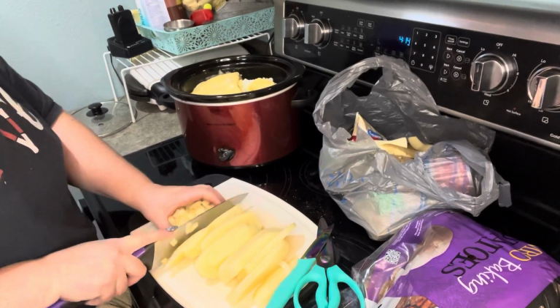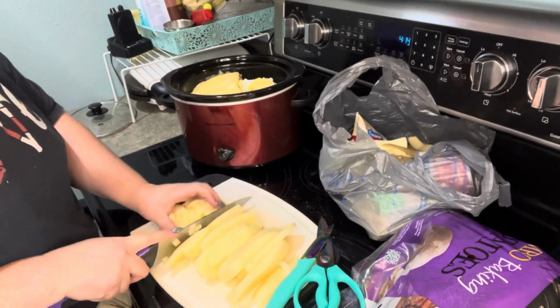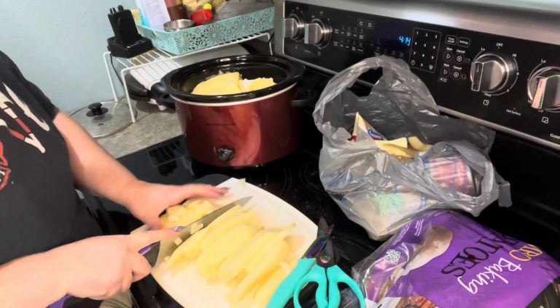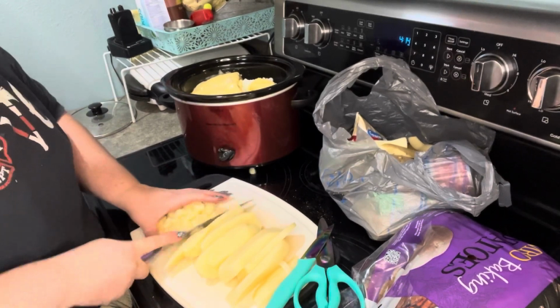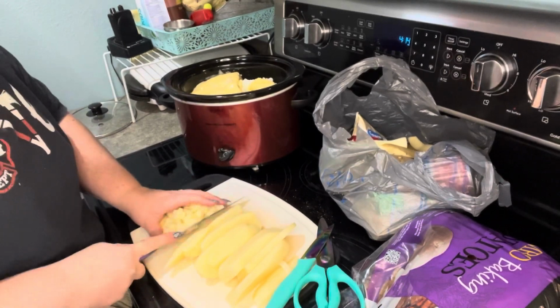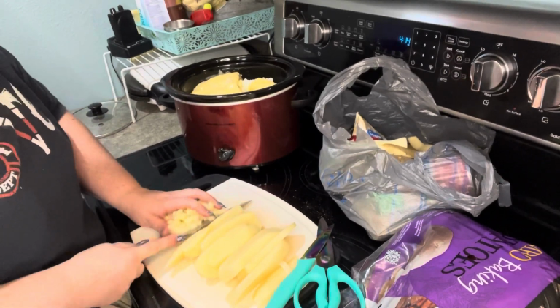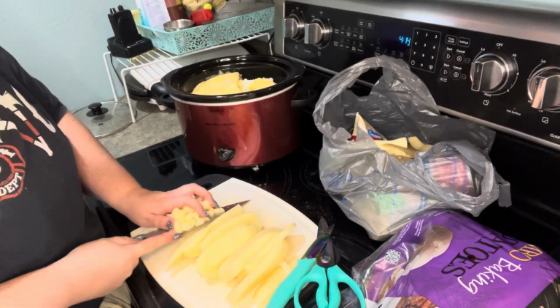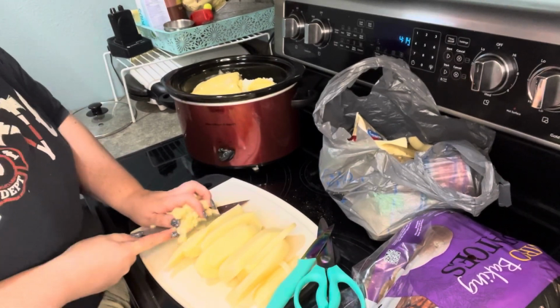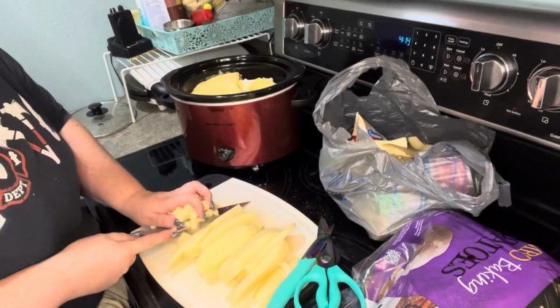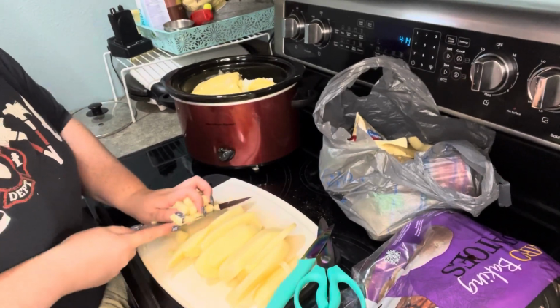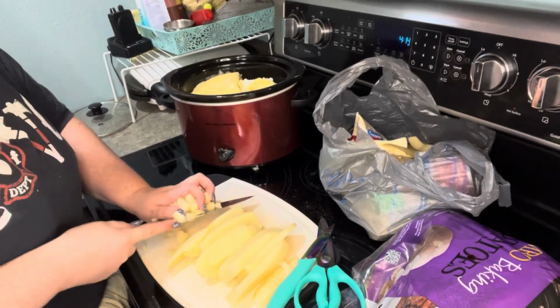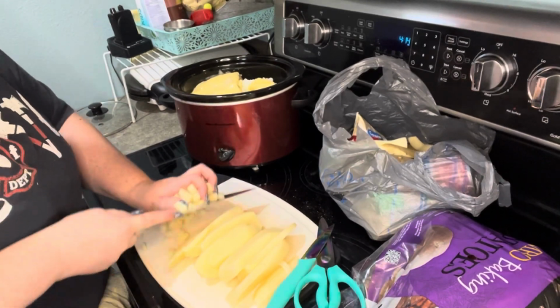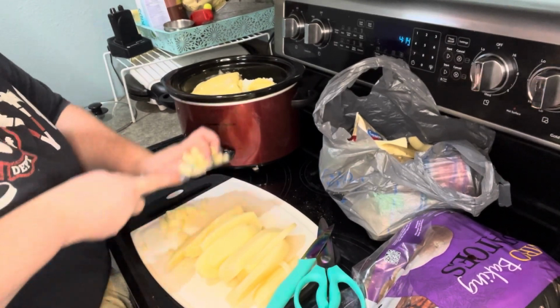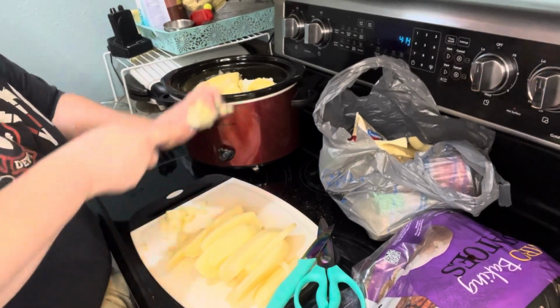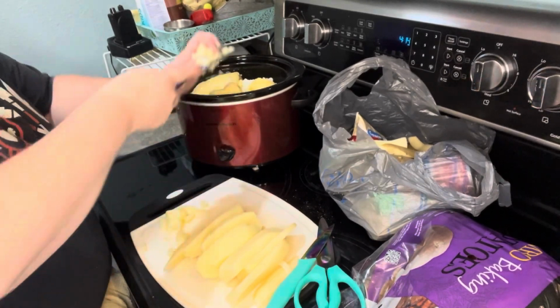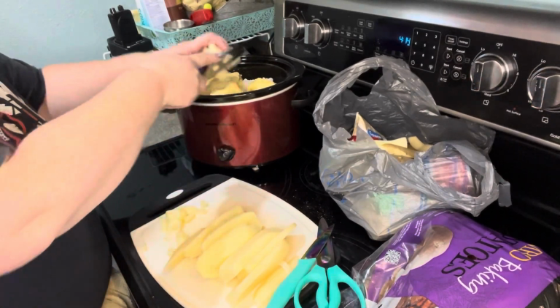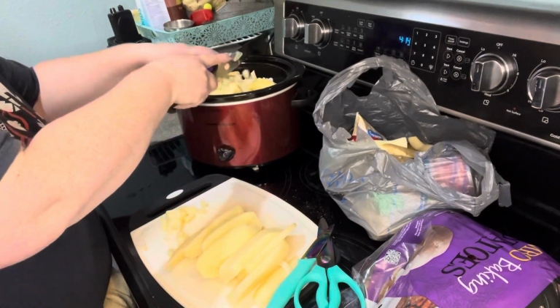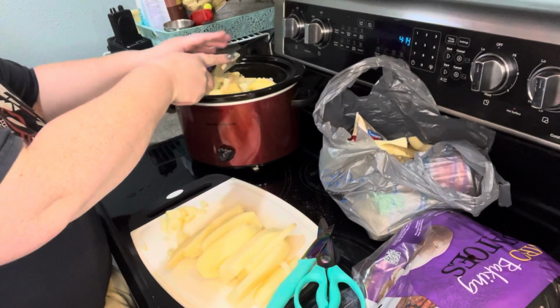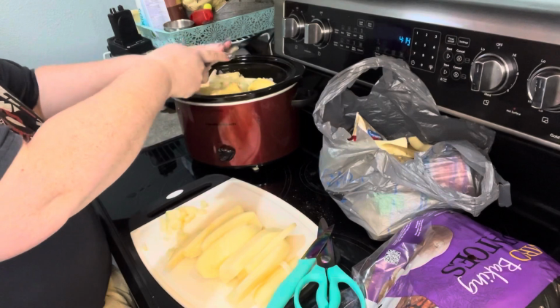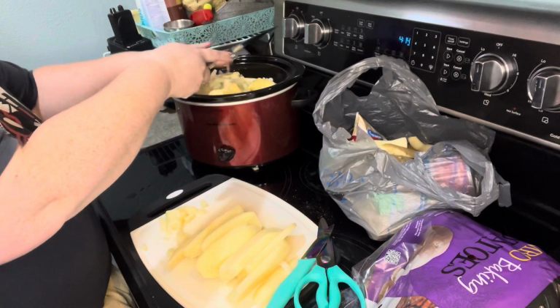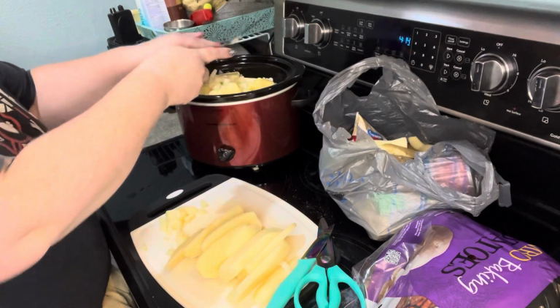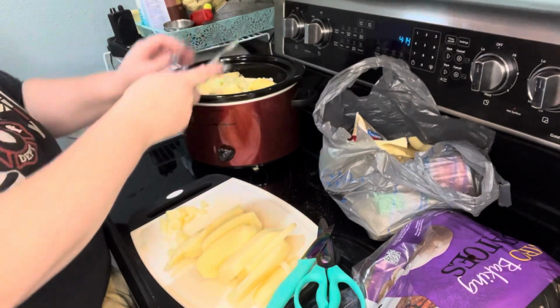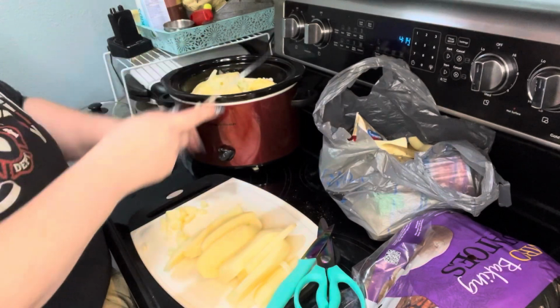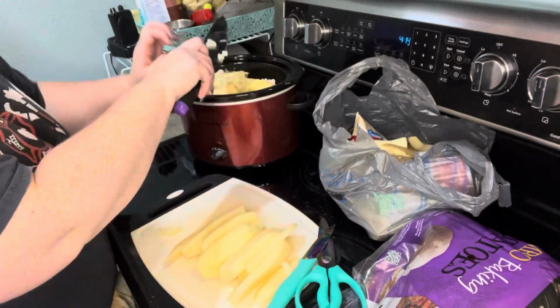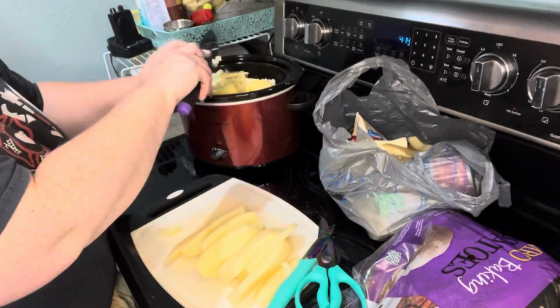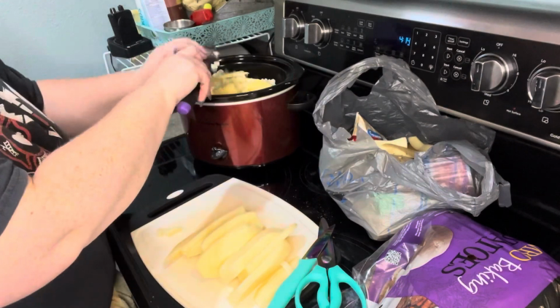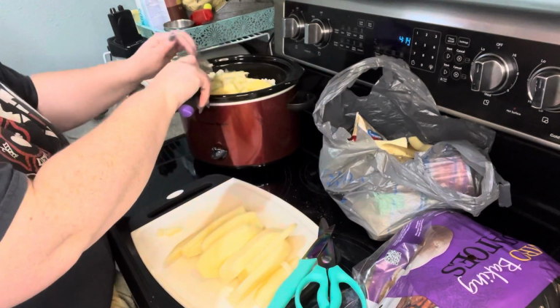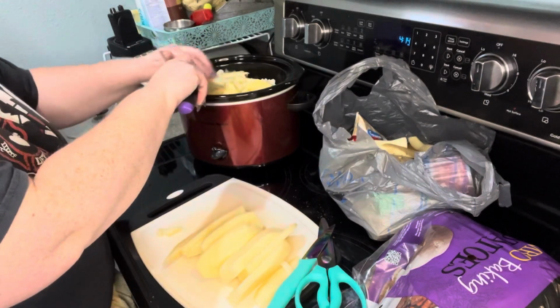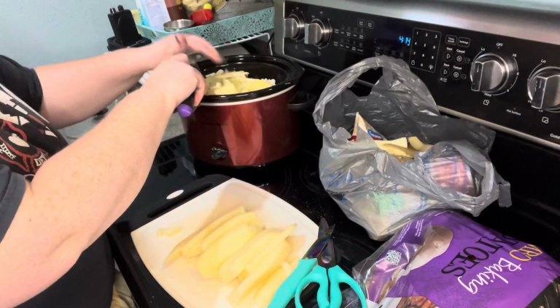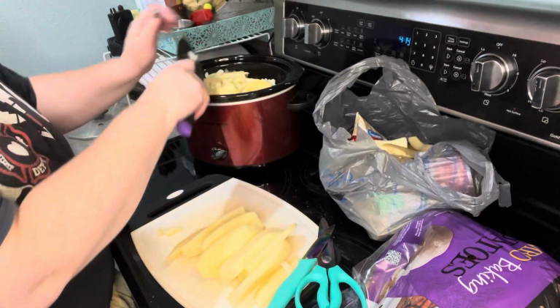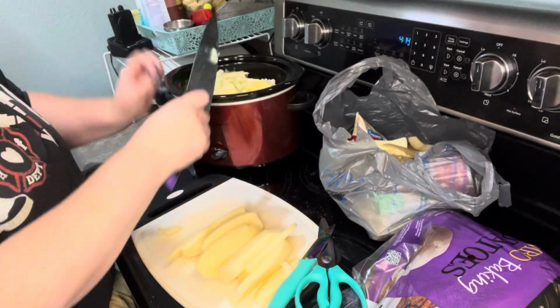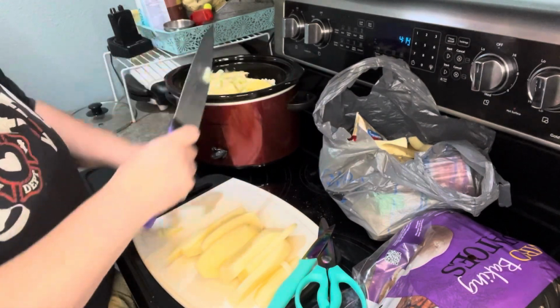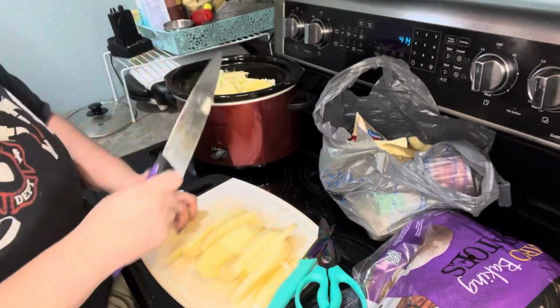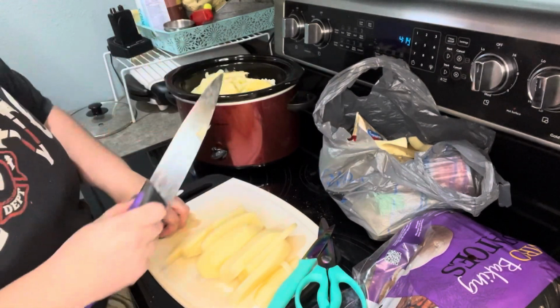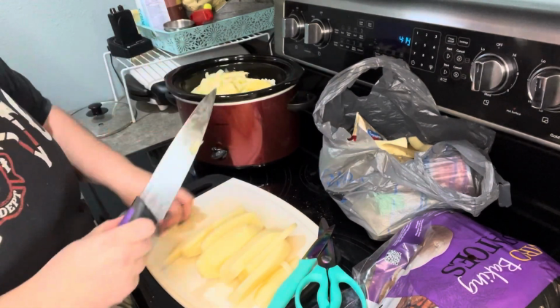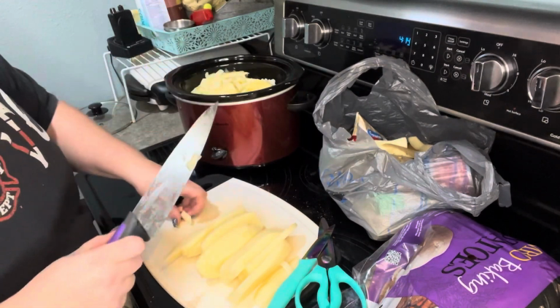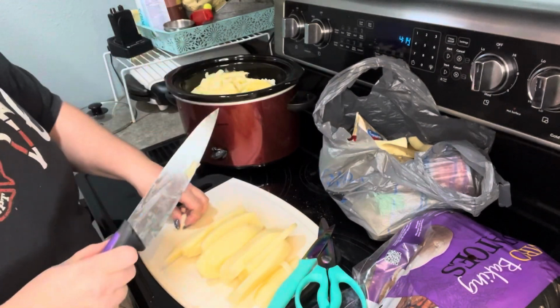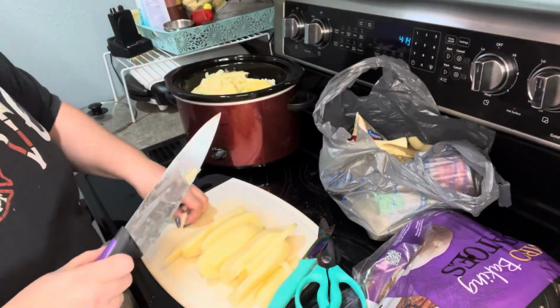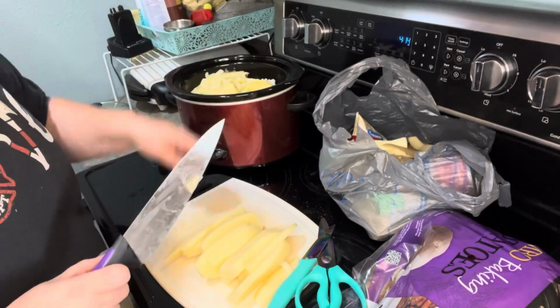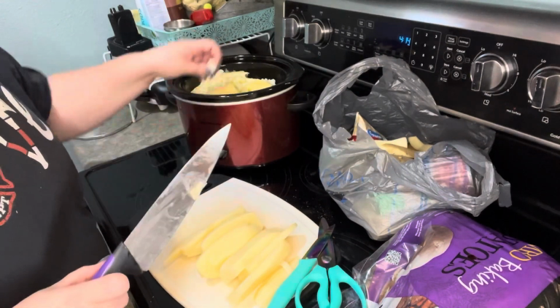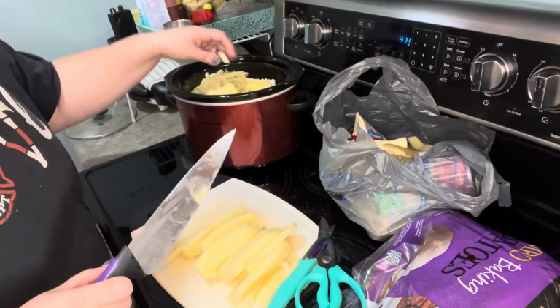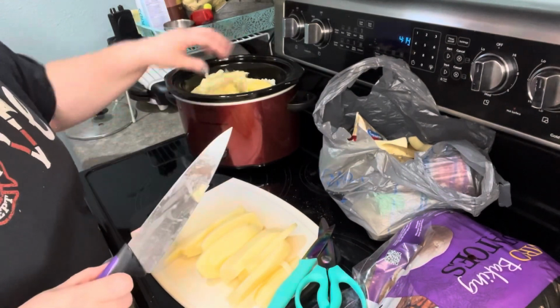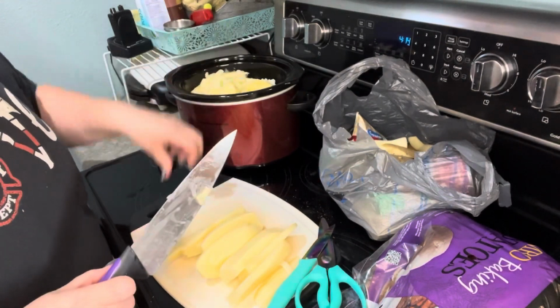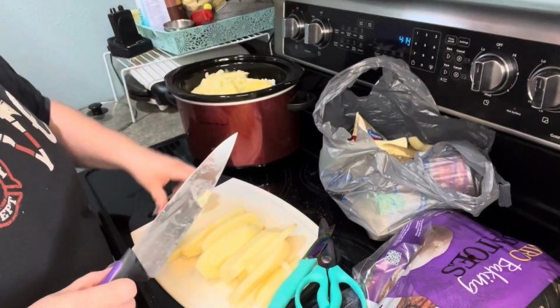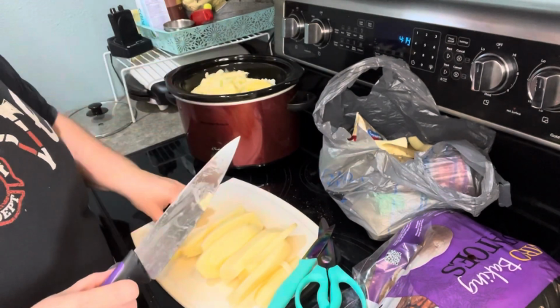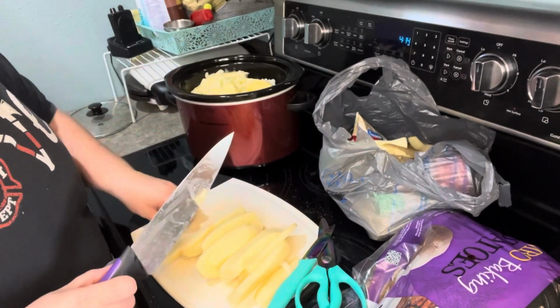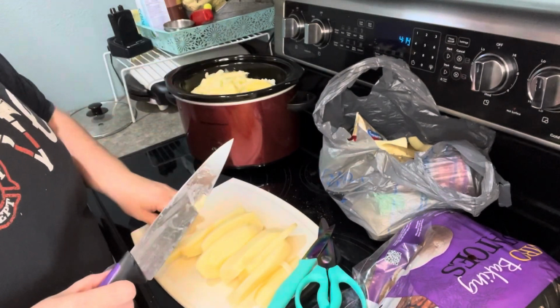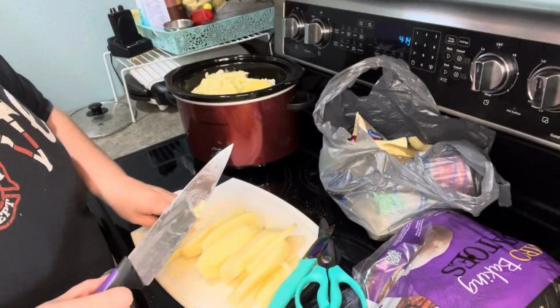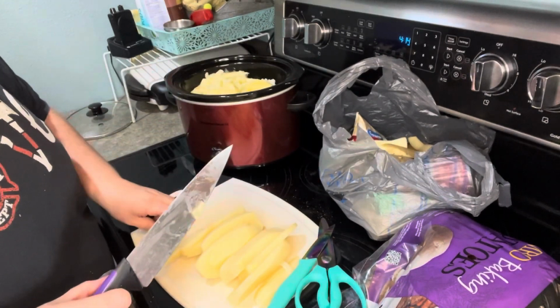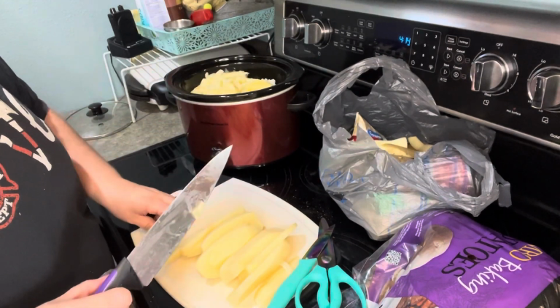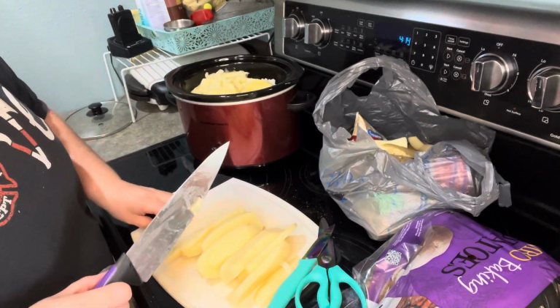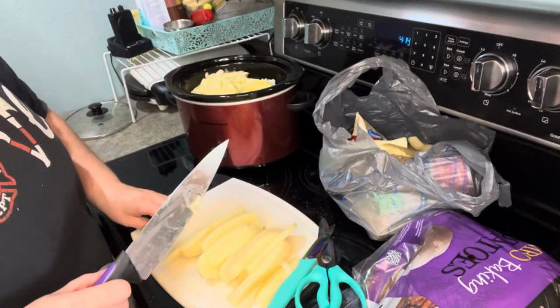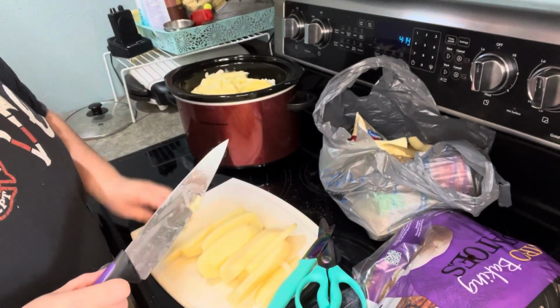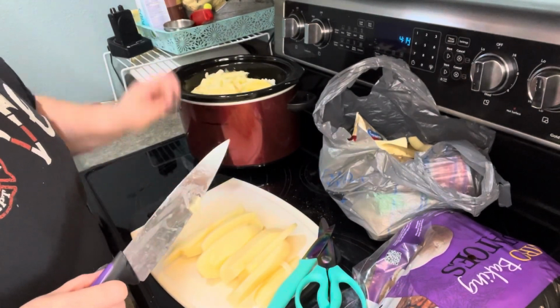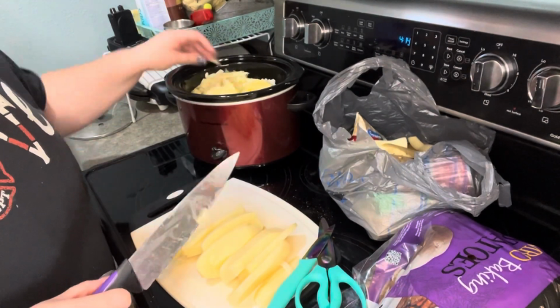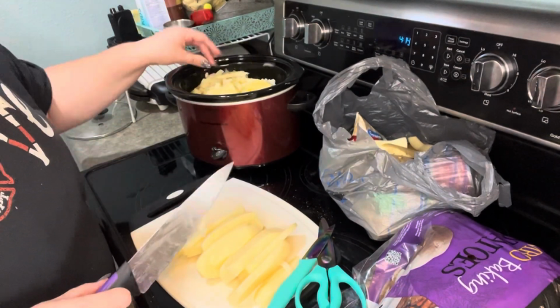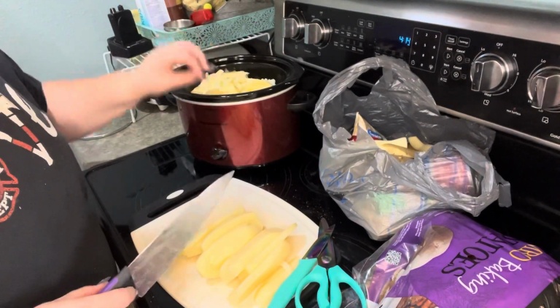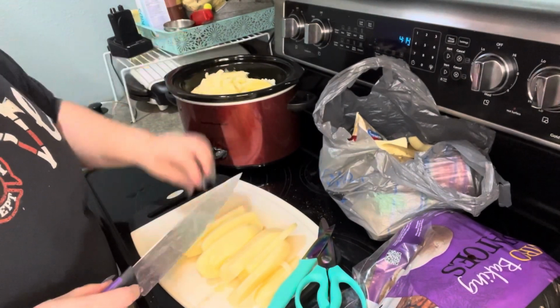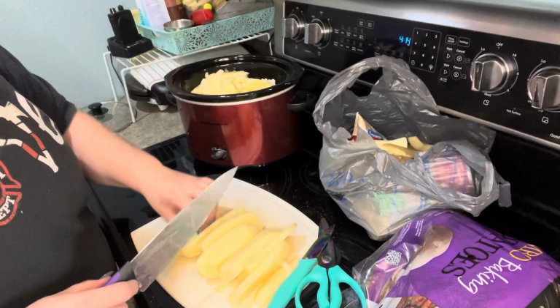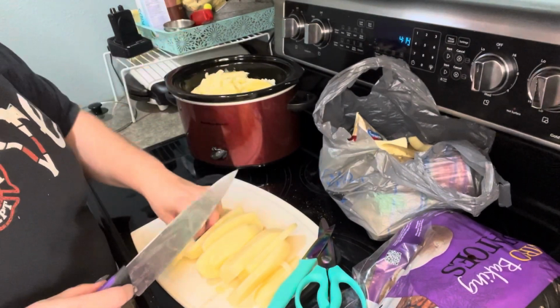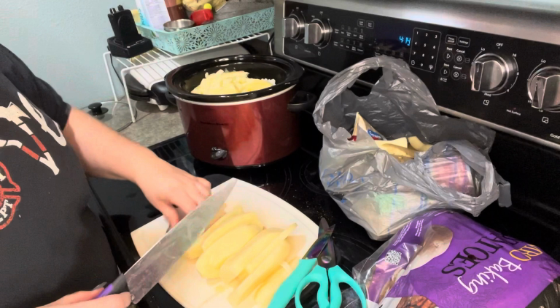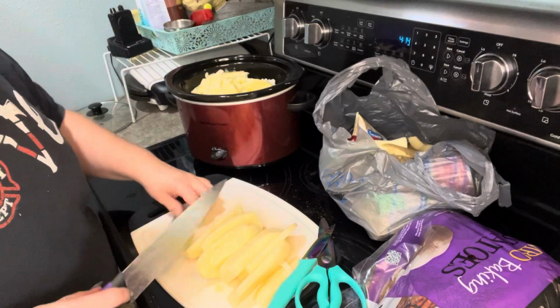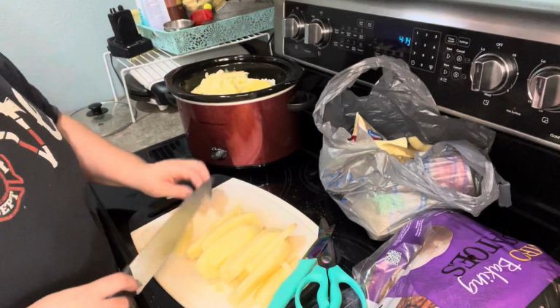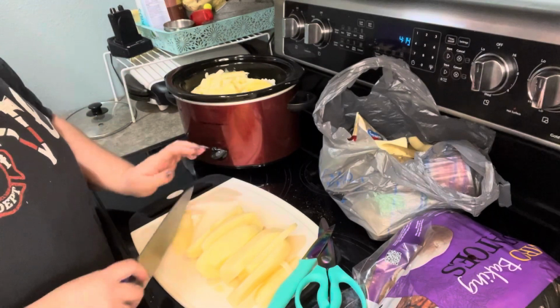I have also in the past used a bag of frozen hash browns with nothing else in them, and those work really well too.